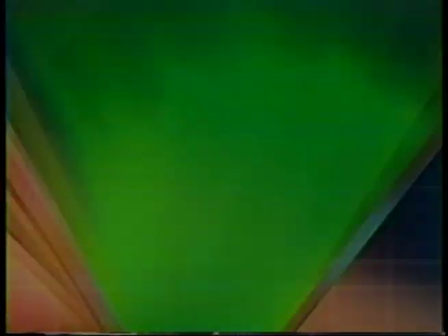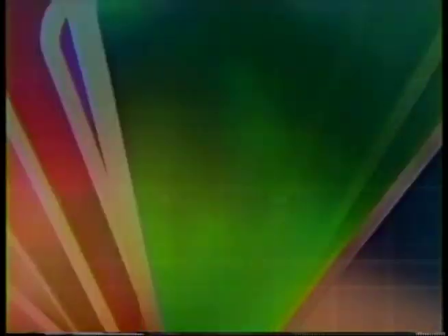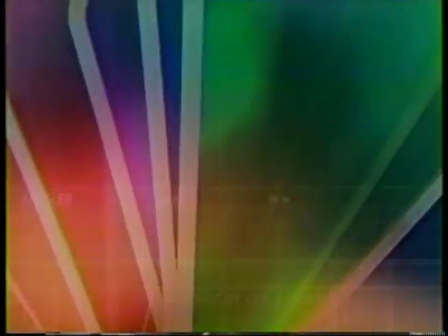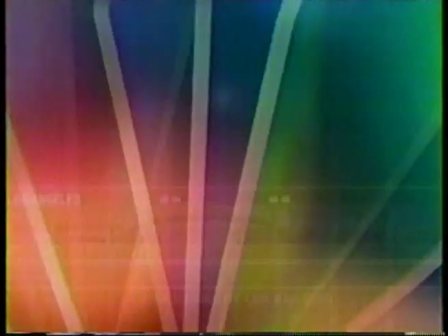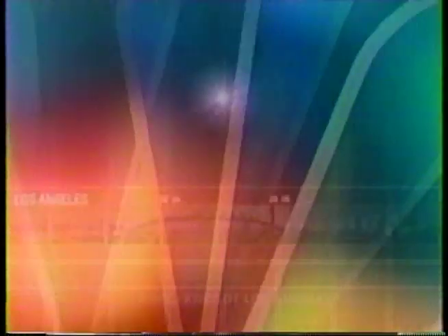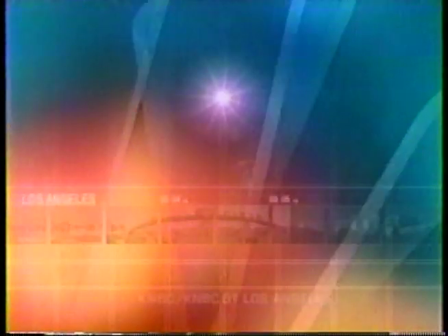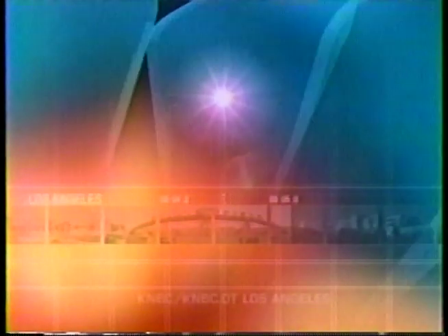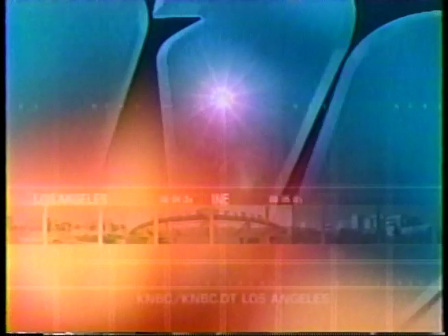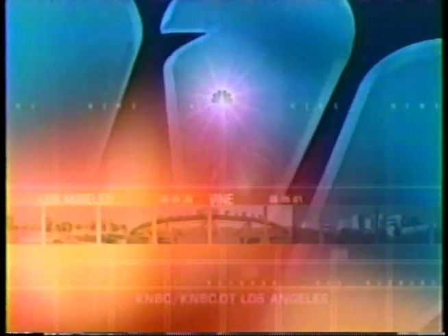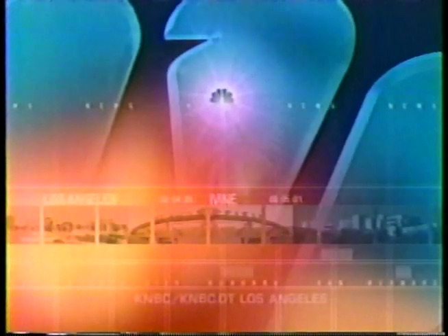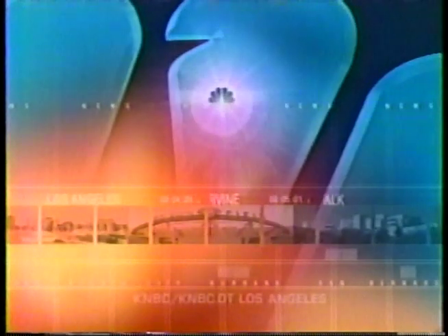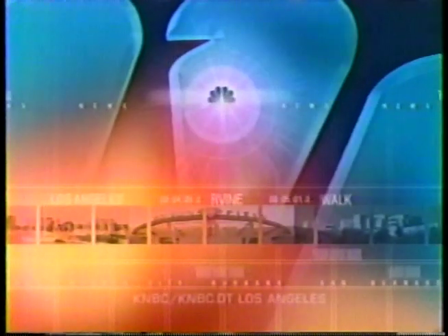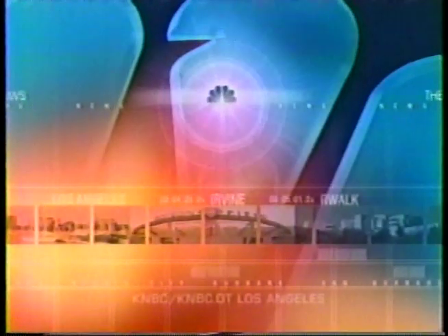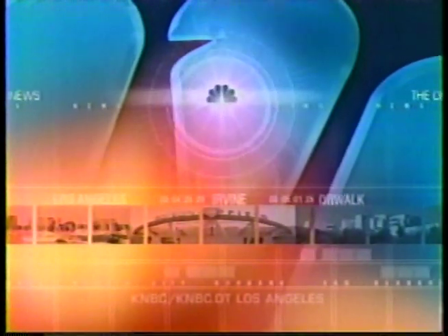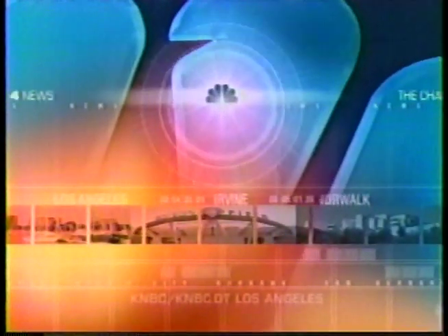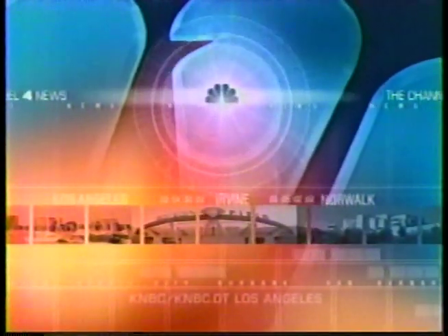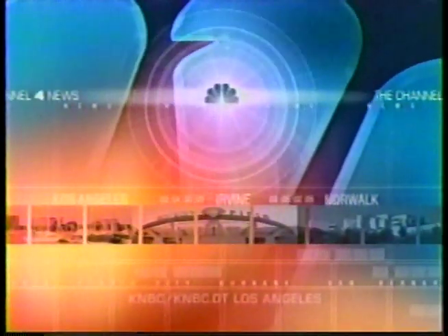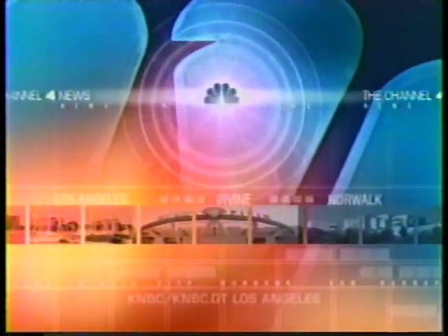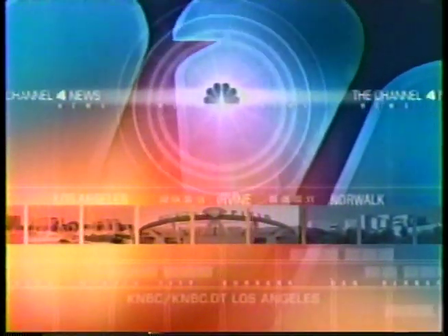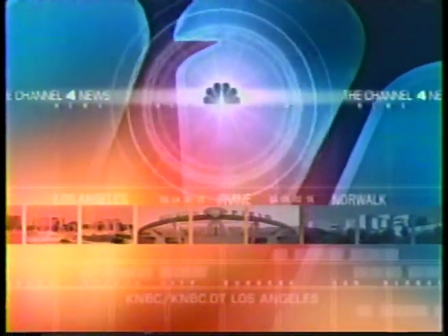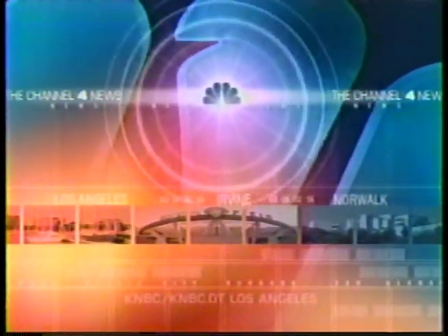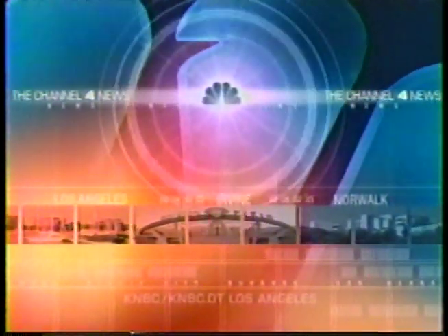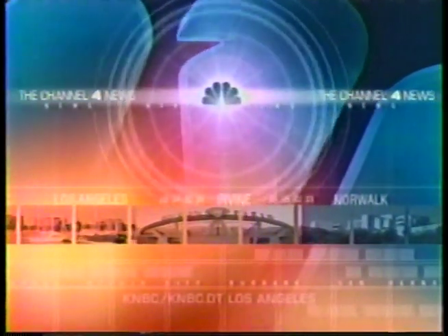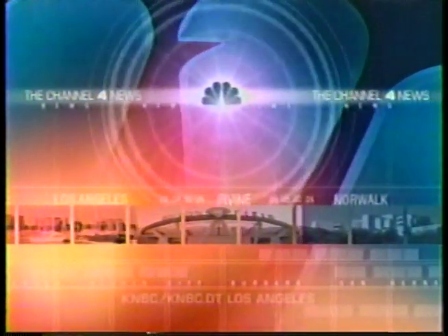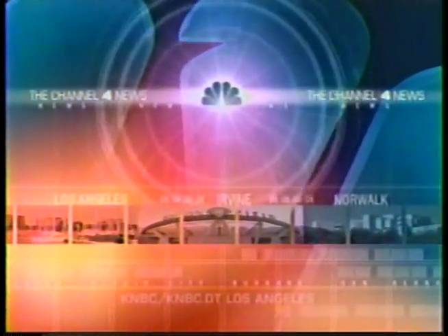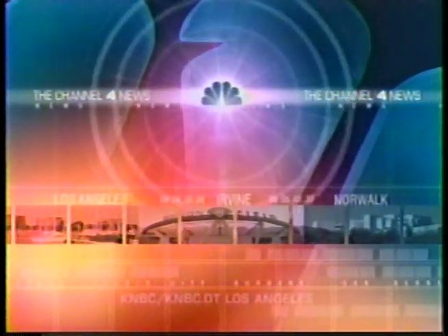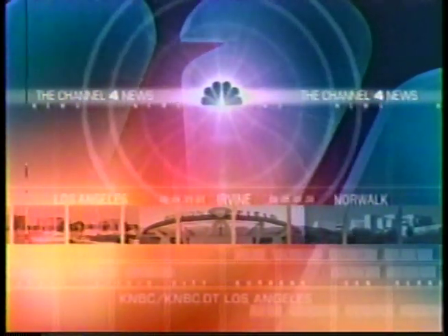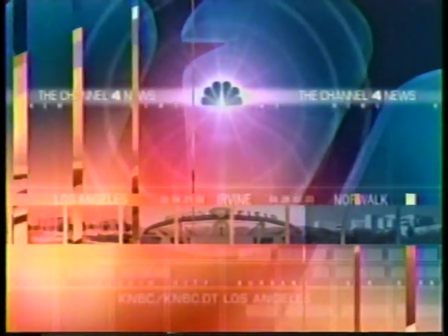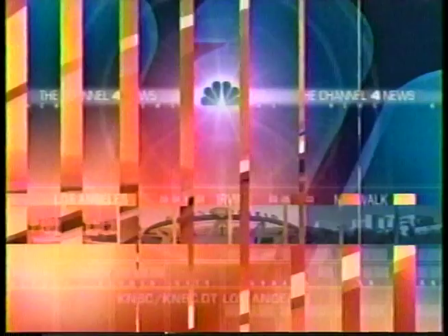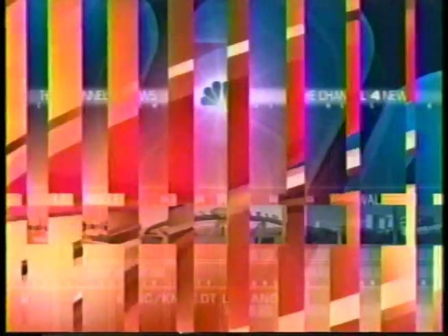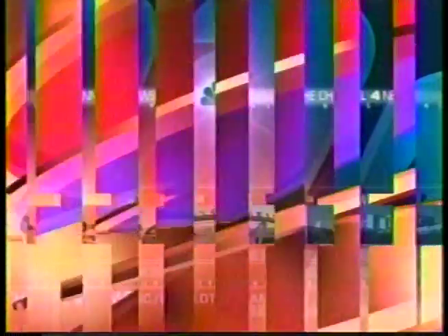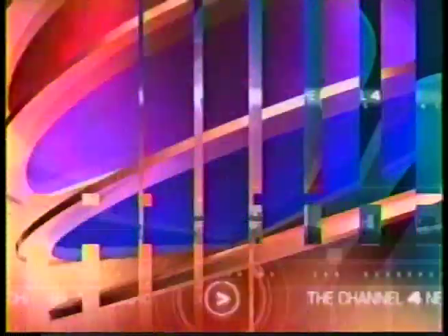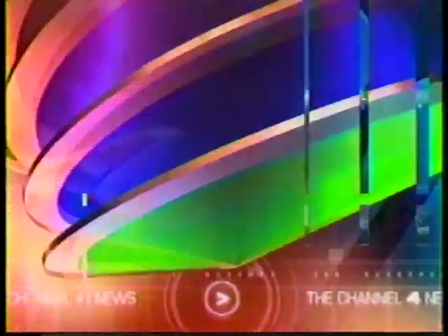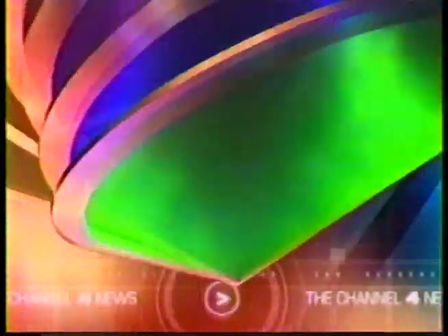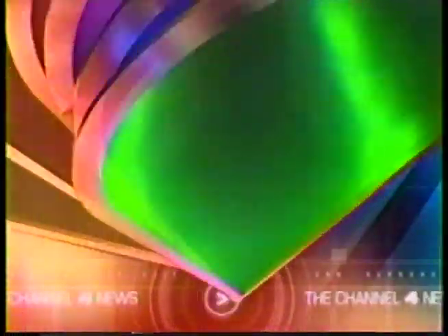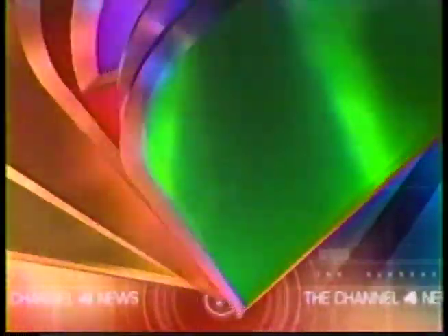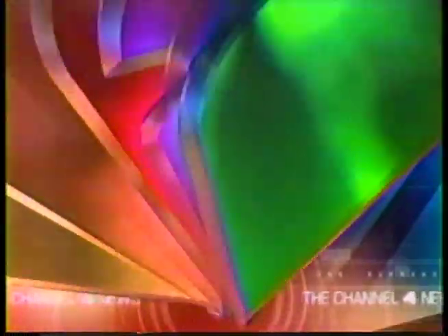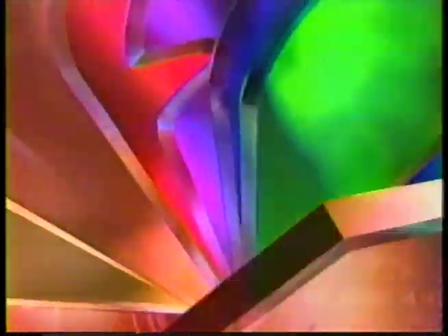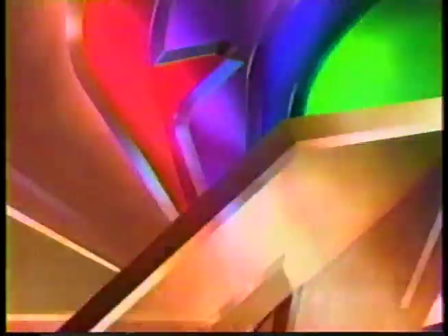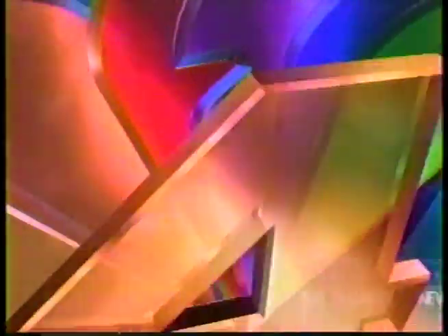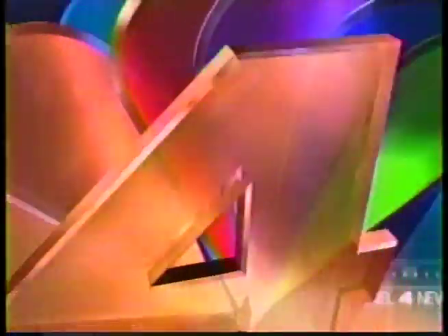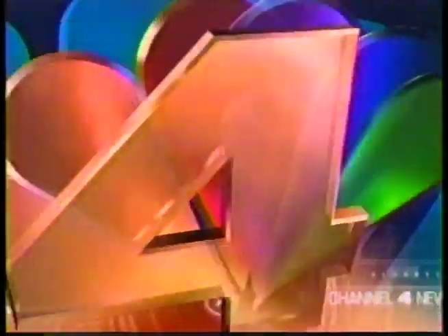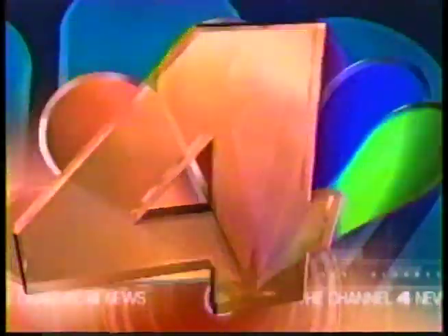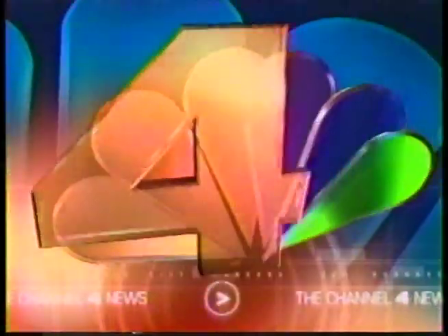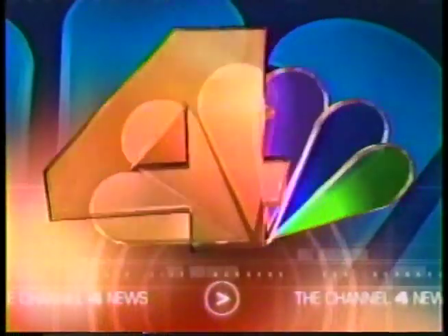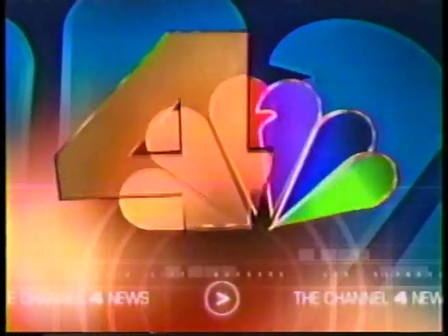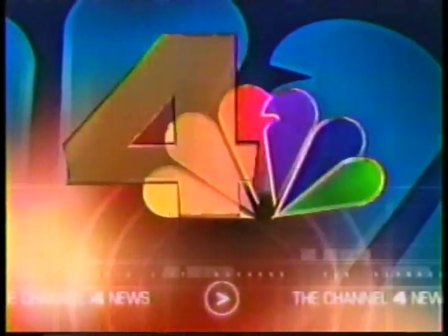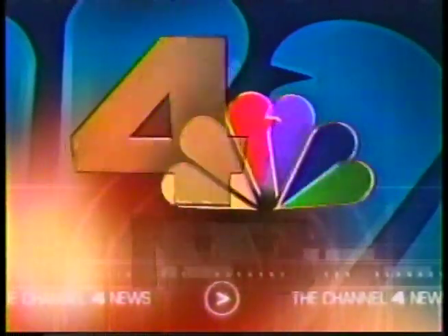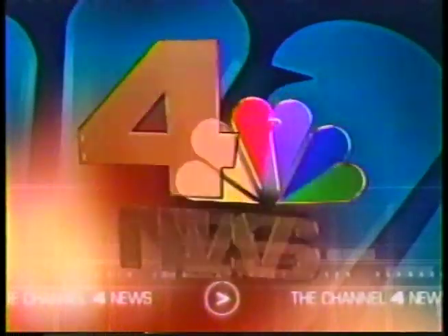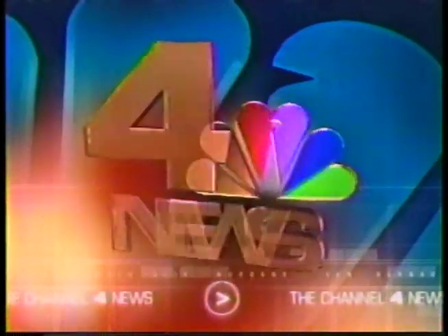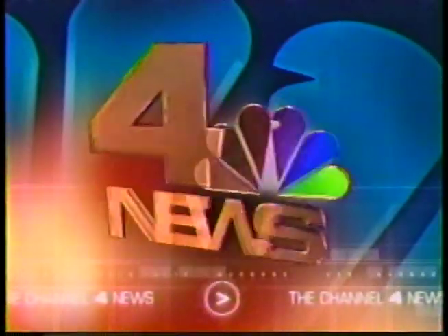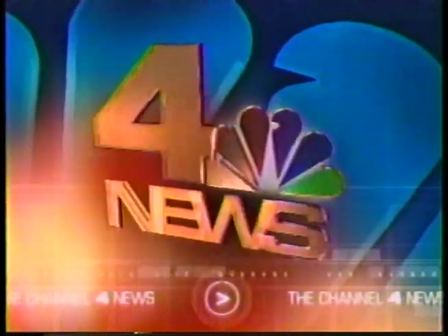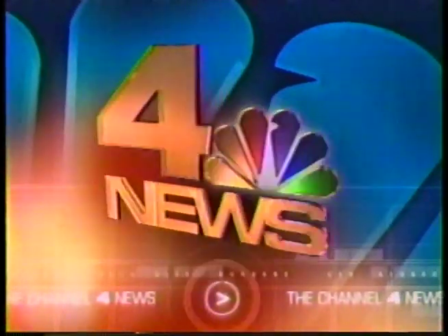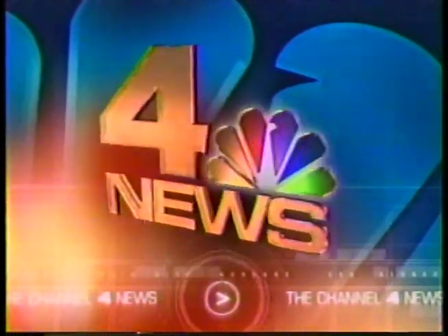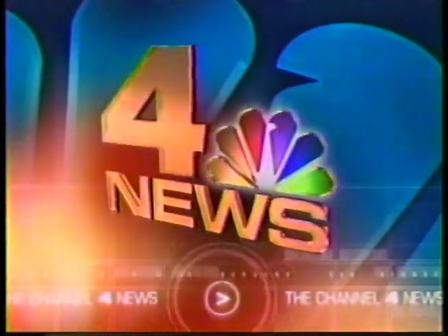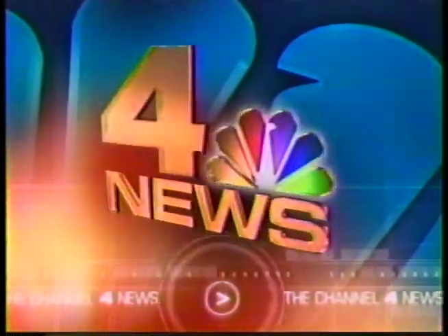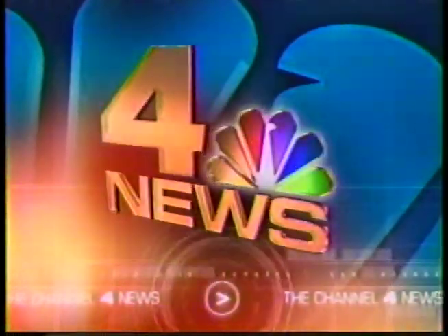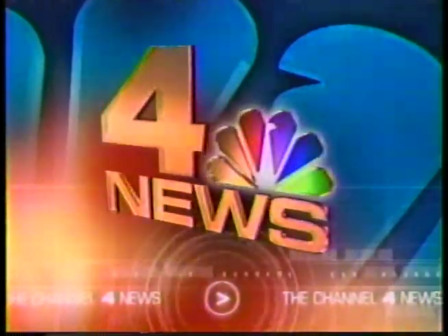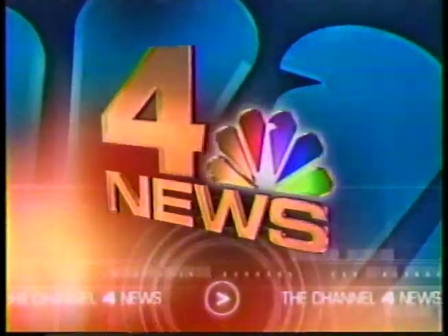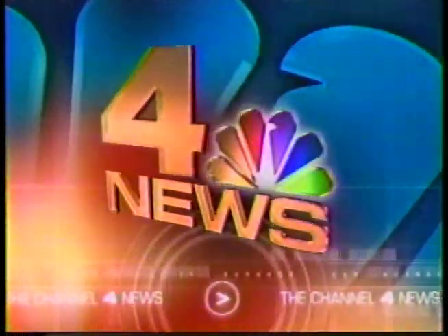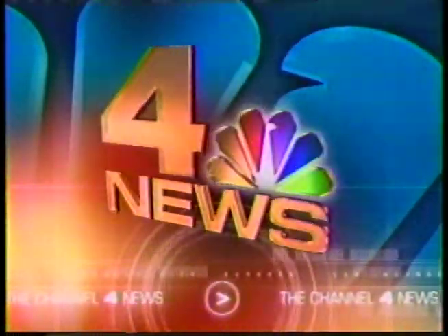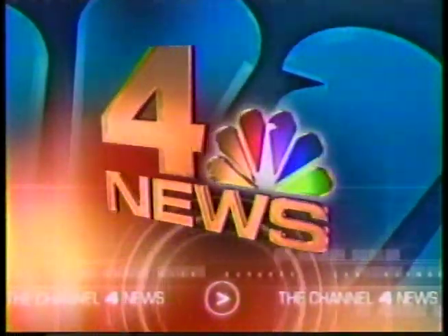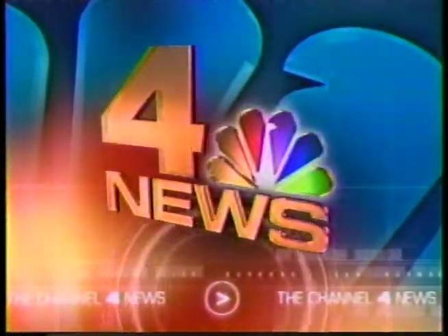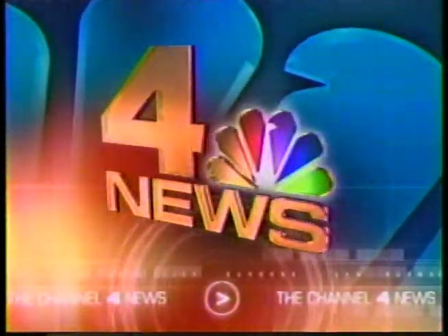Live from NBC4, this is the Channel 4 News at 11 a.m.